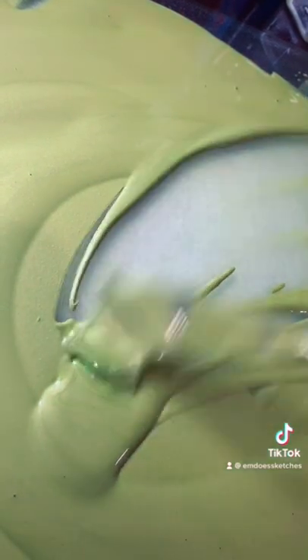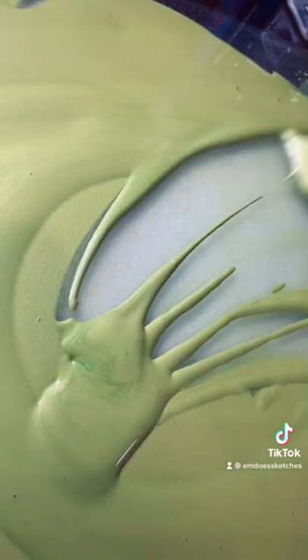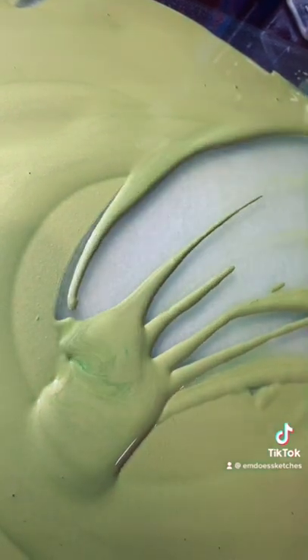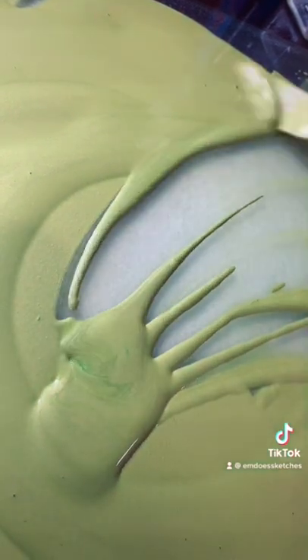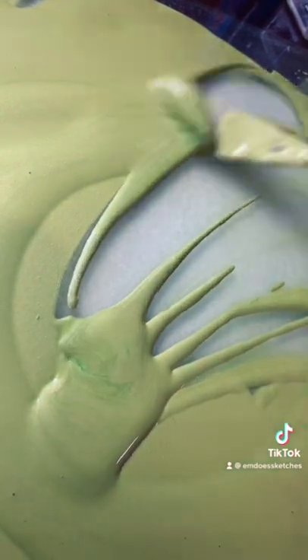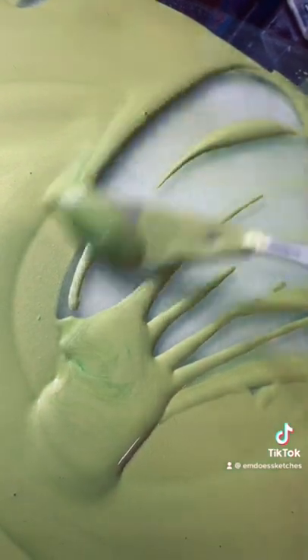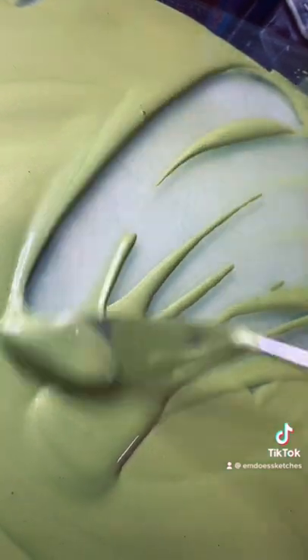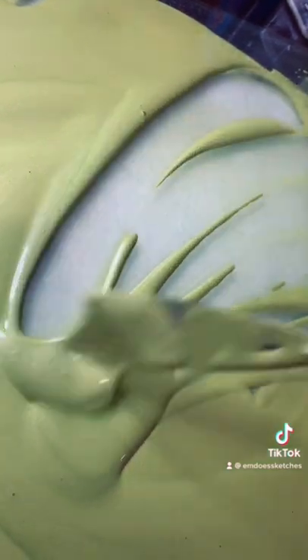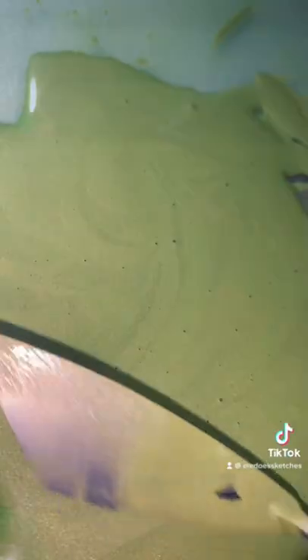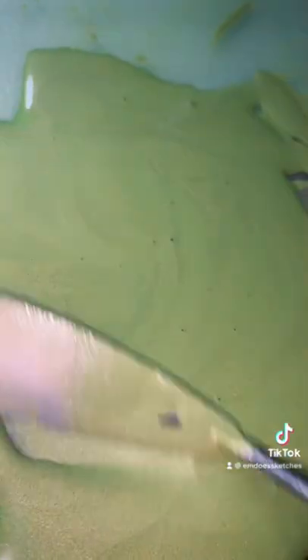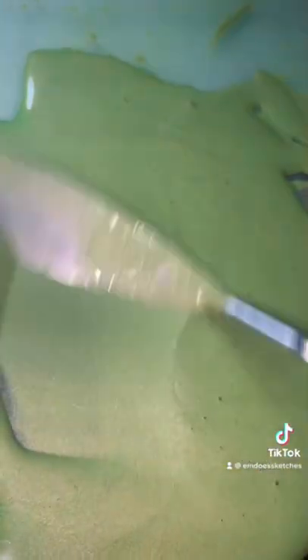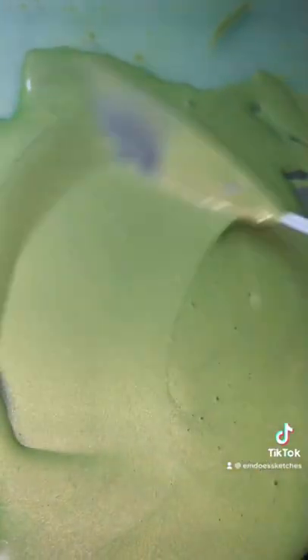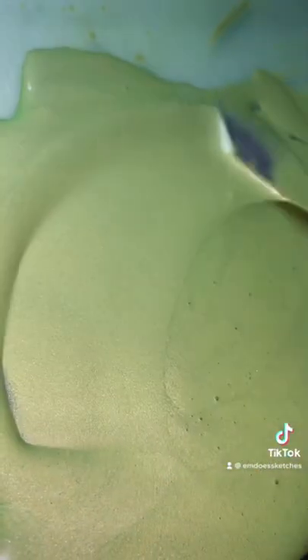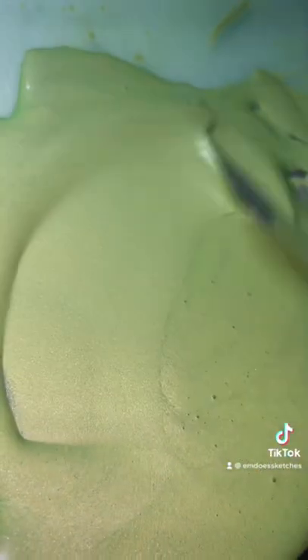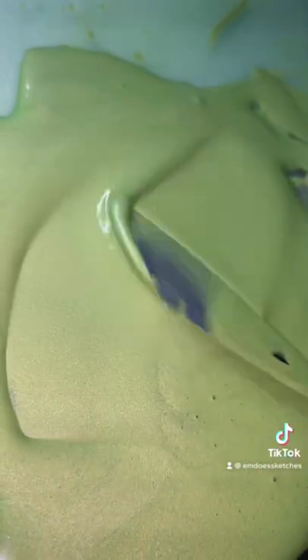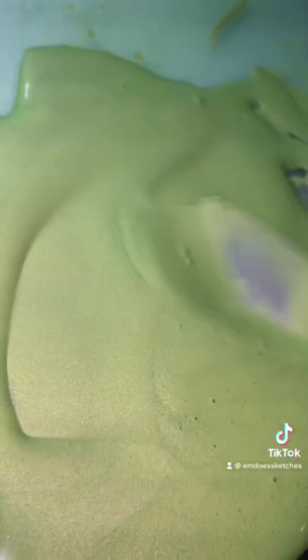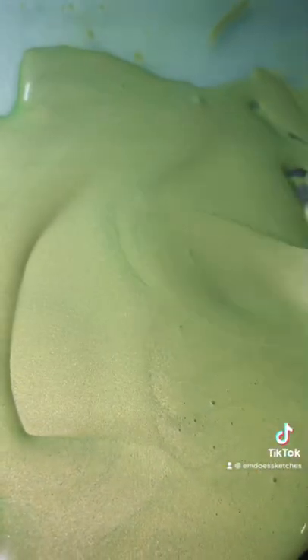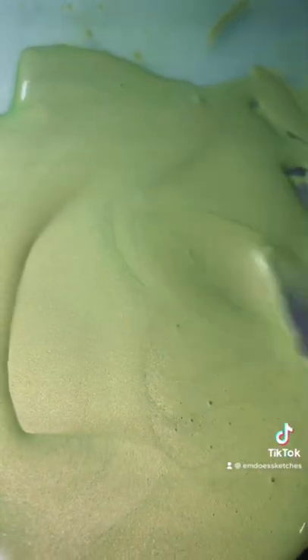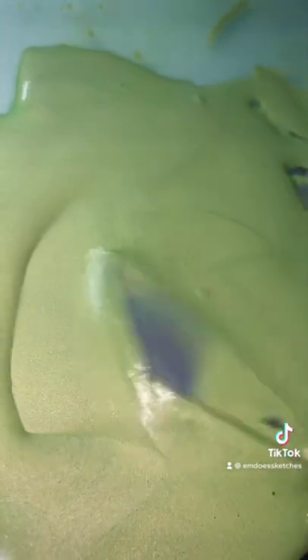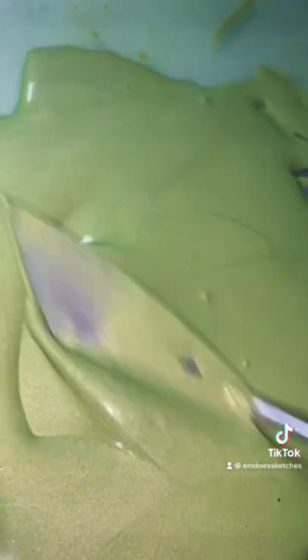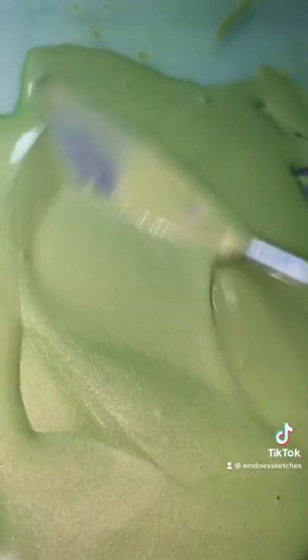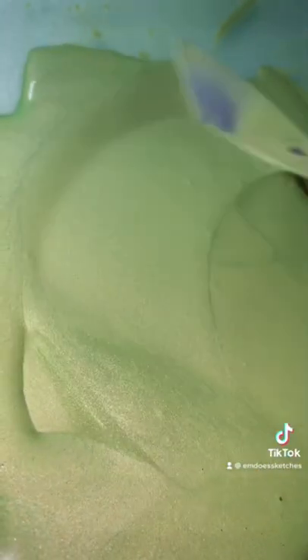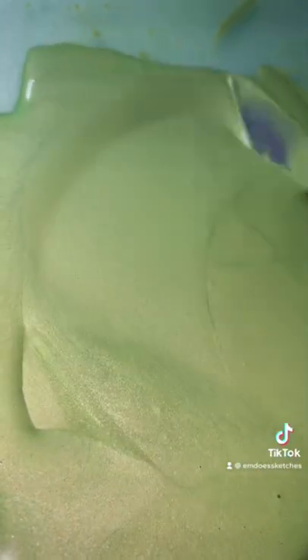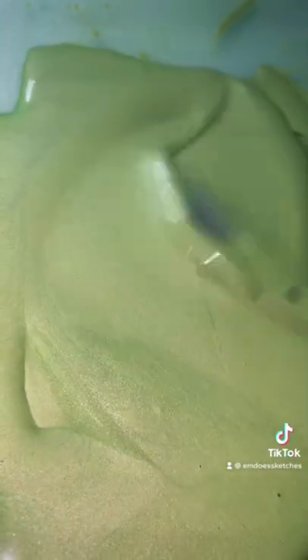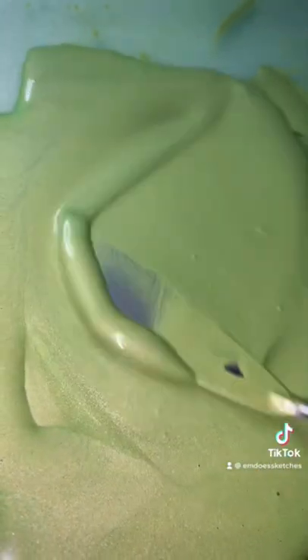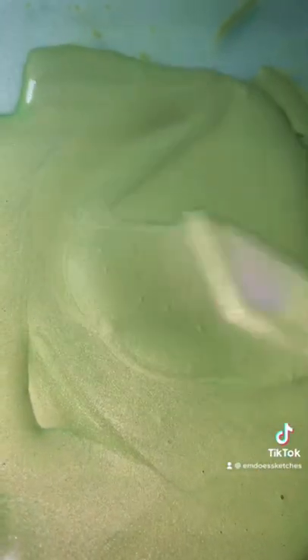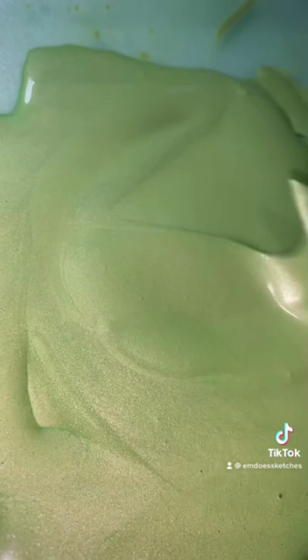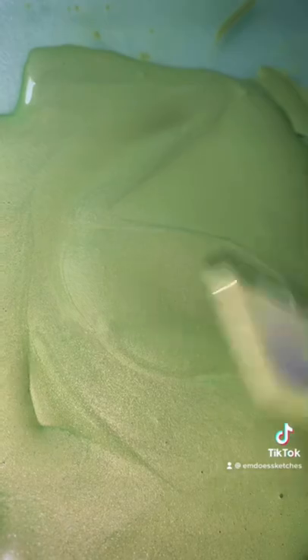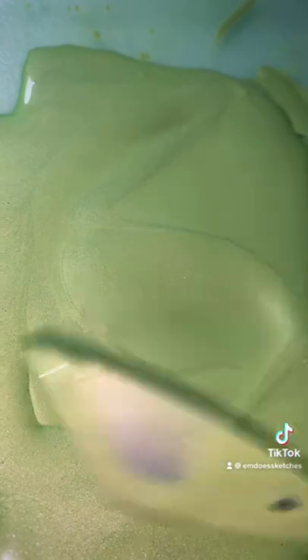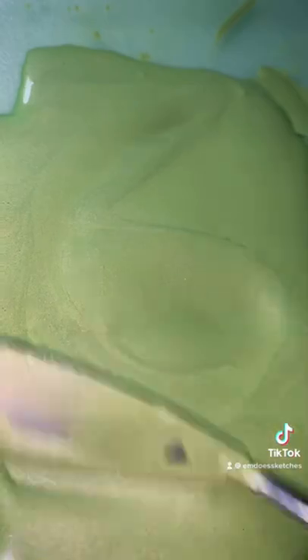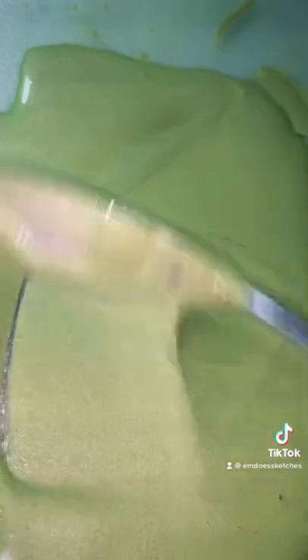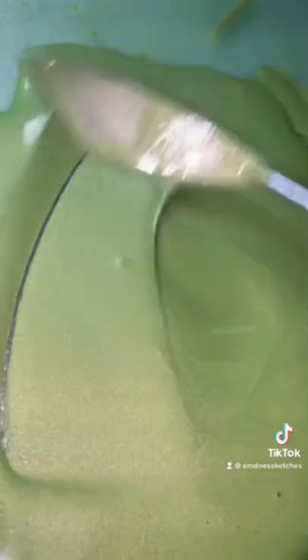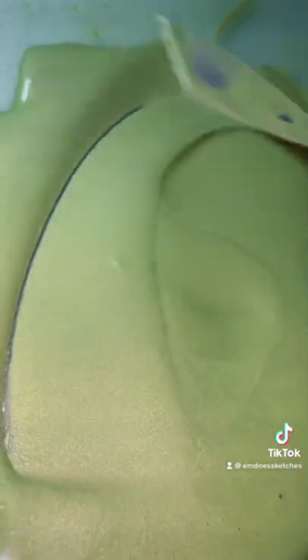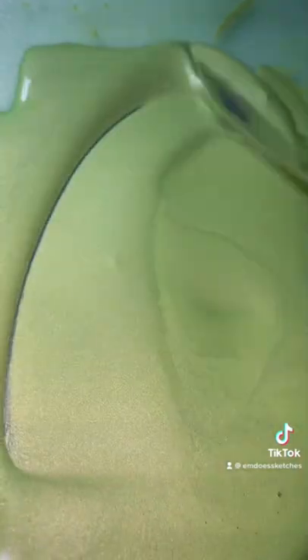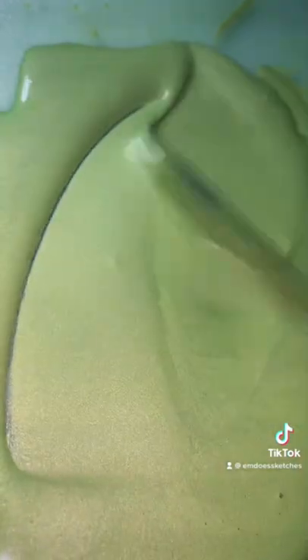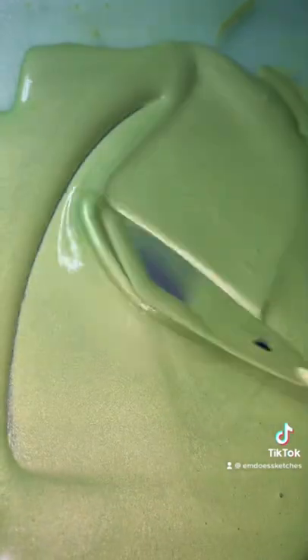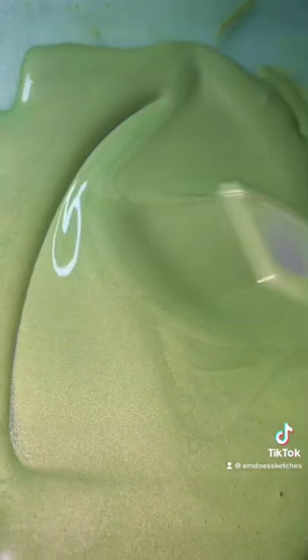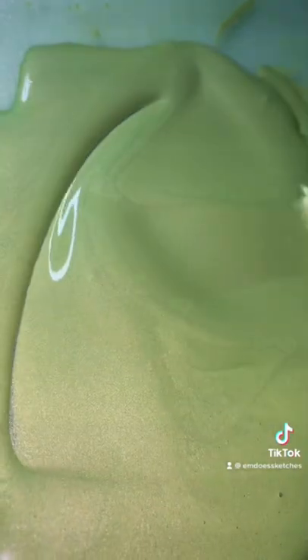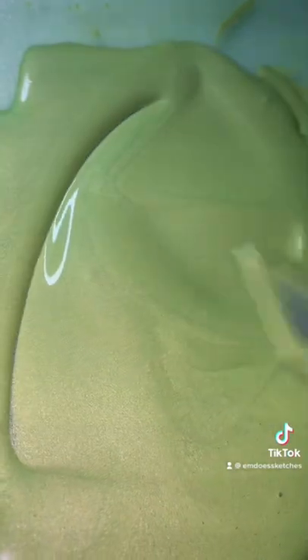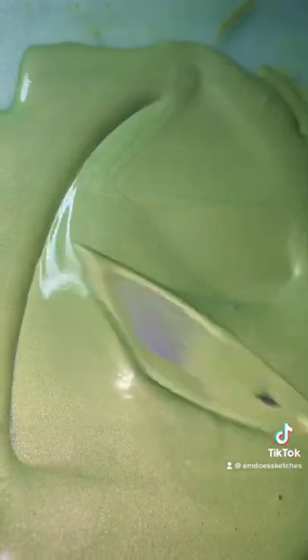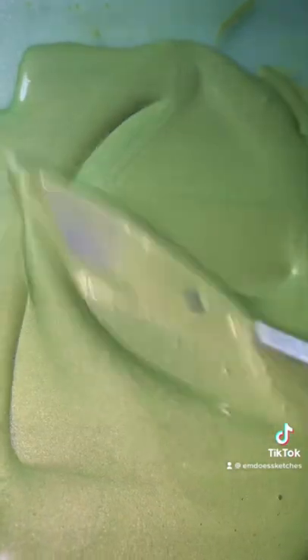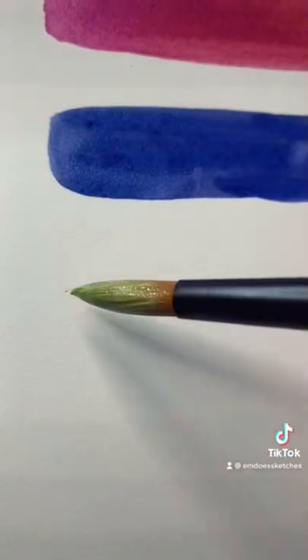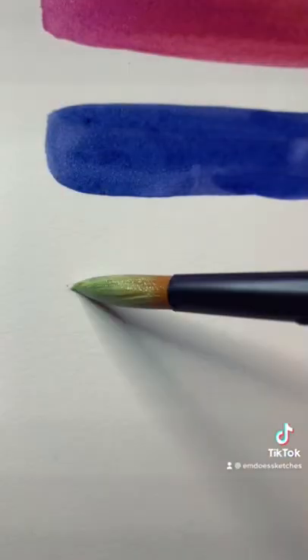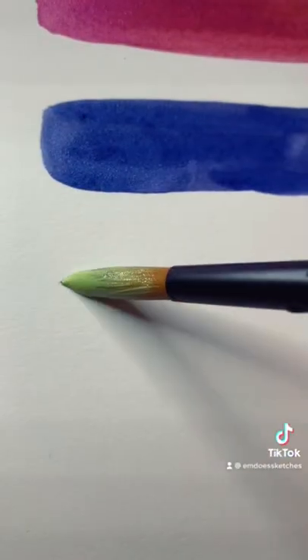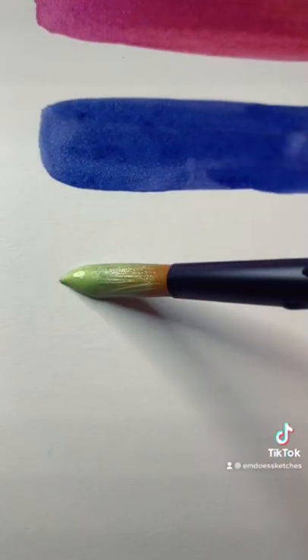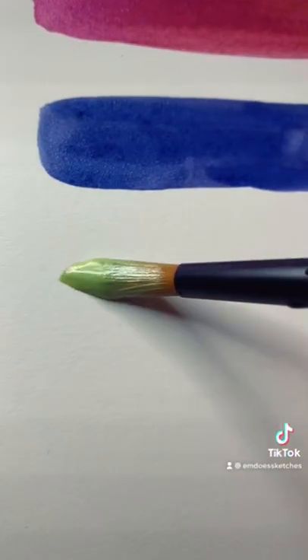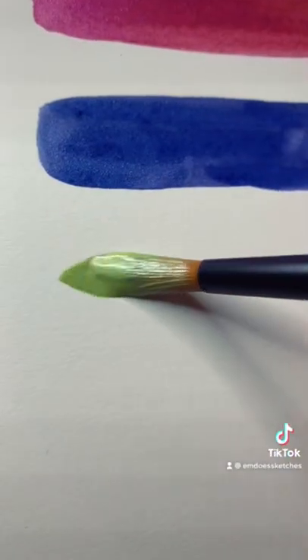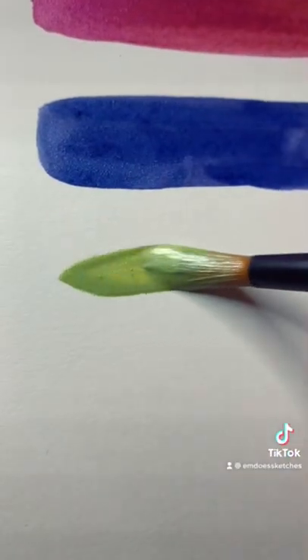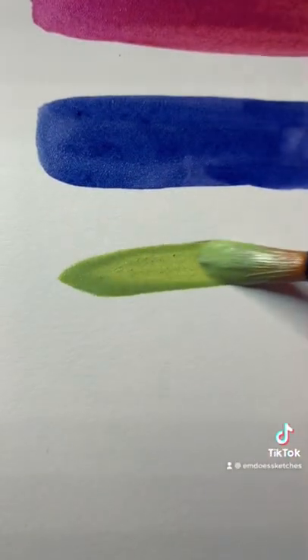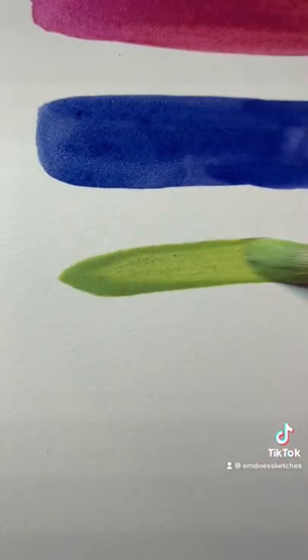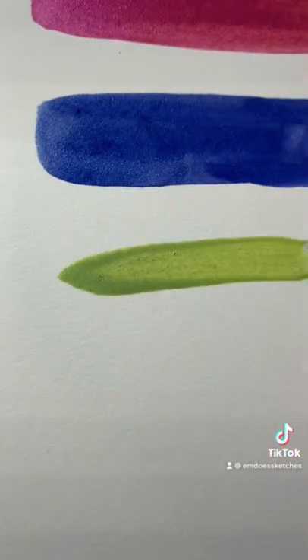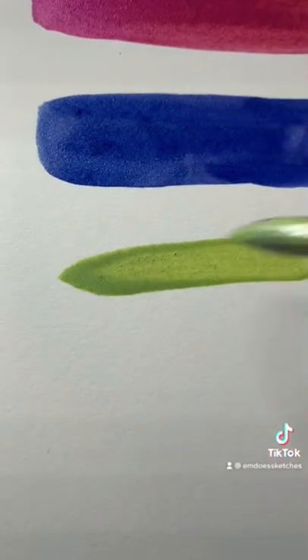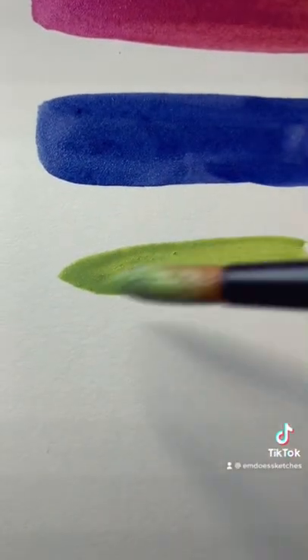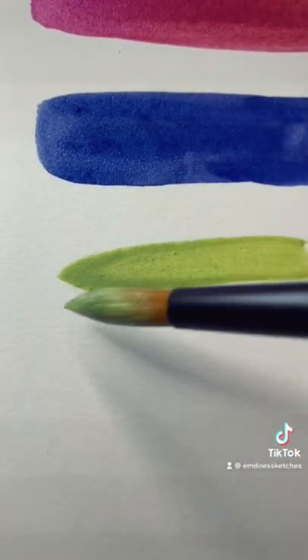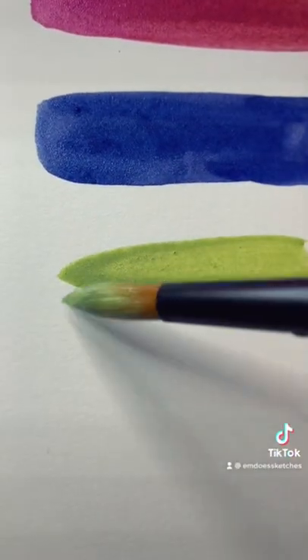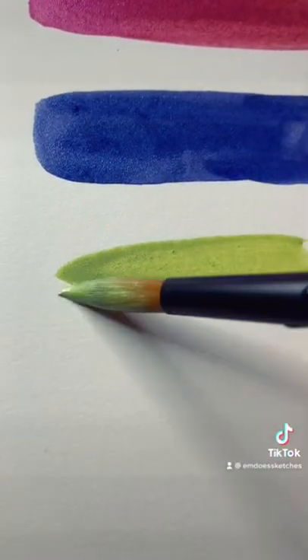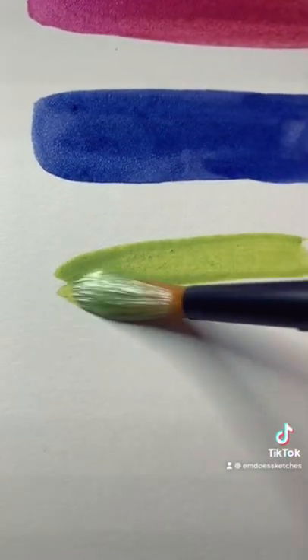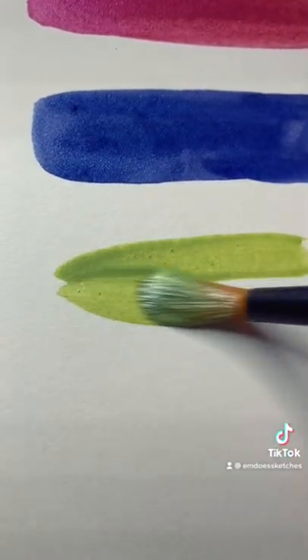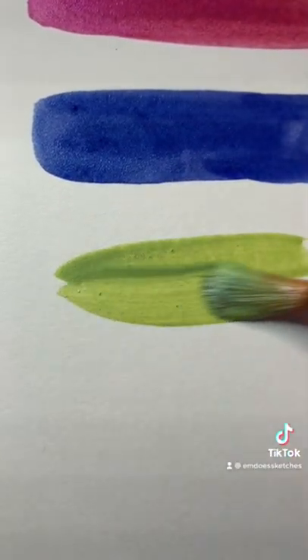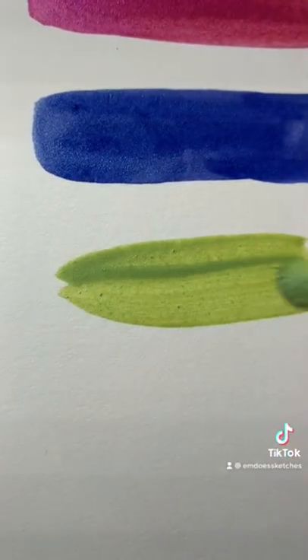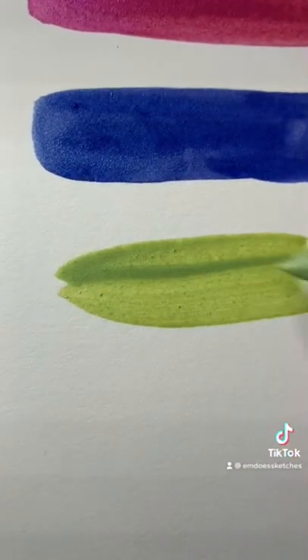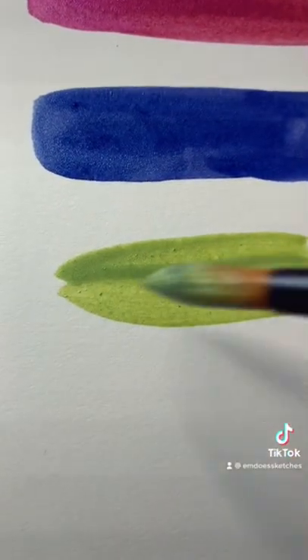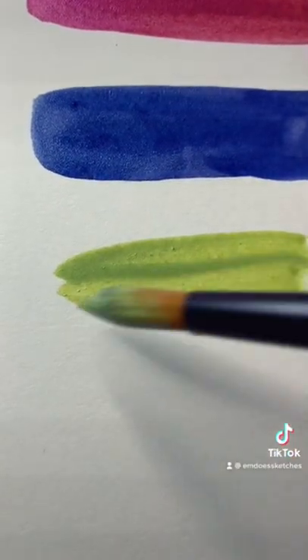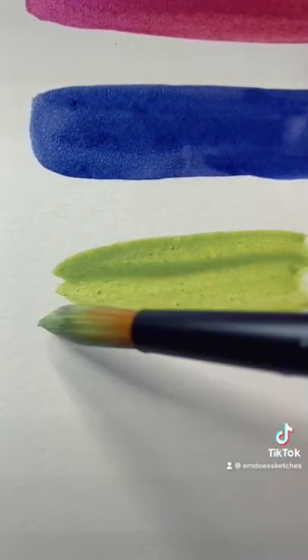Anyways, let me know what you guys think, and what do you think about this paint? If you want to grab it, it's up on my shop right now.